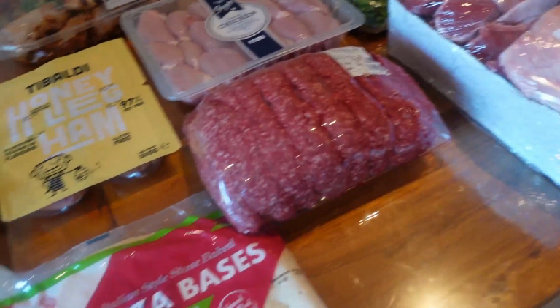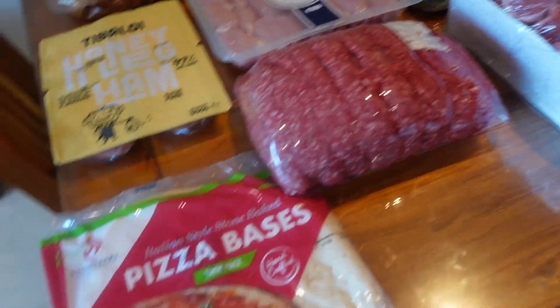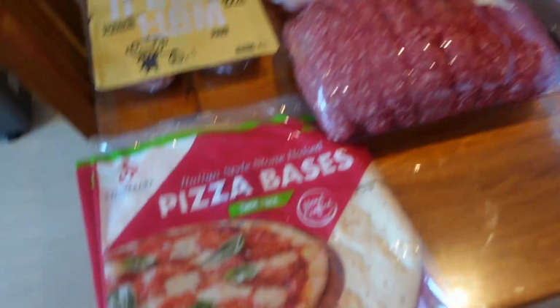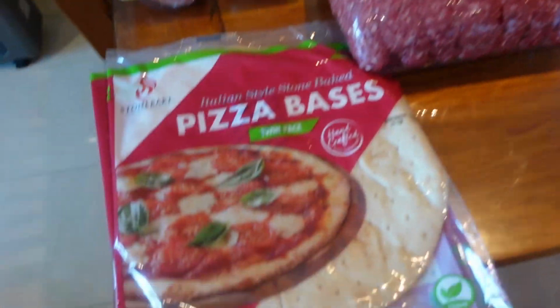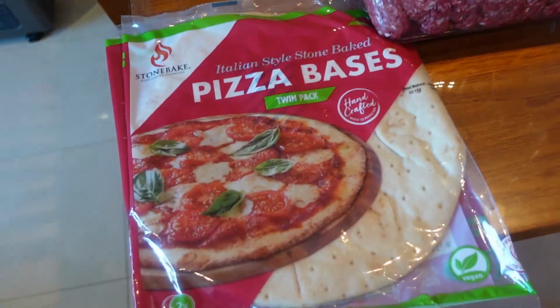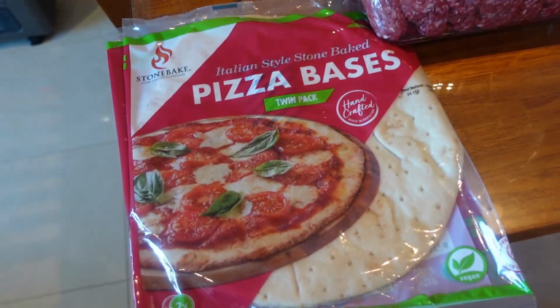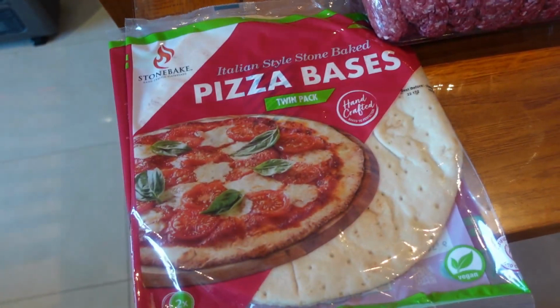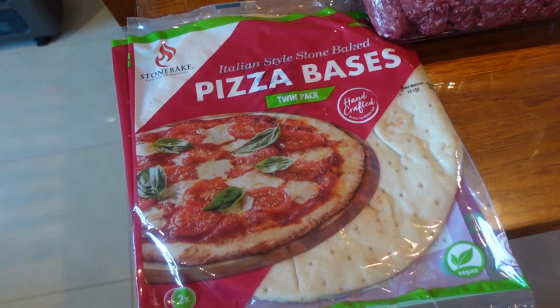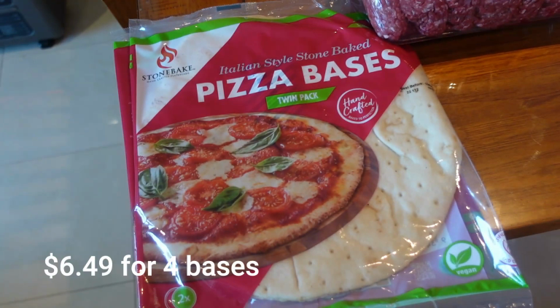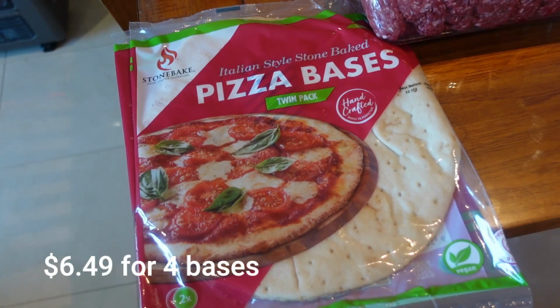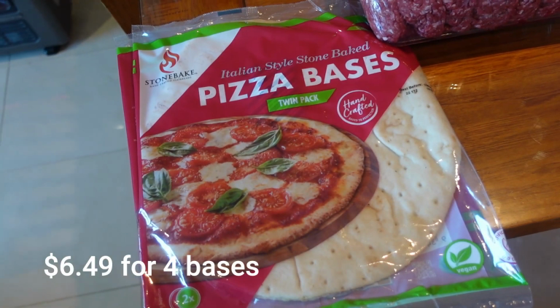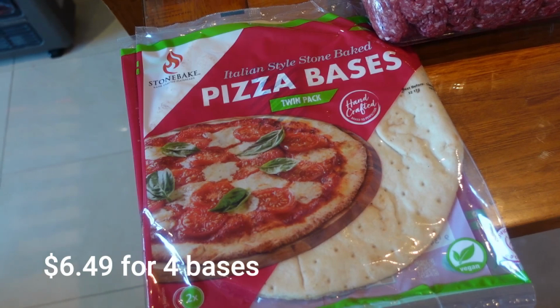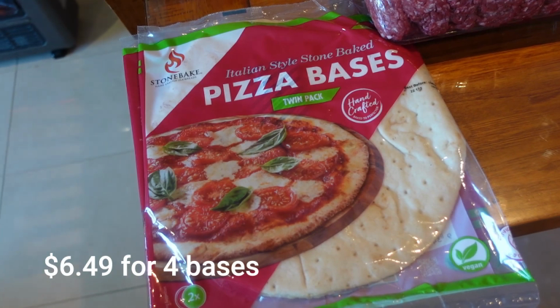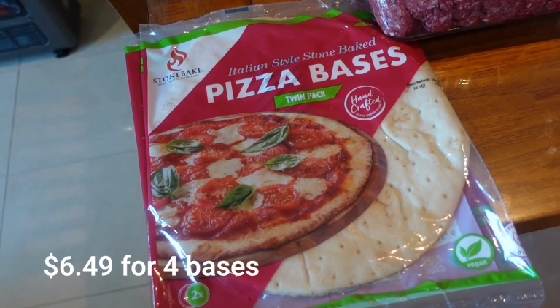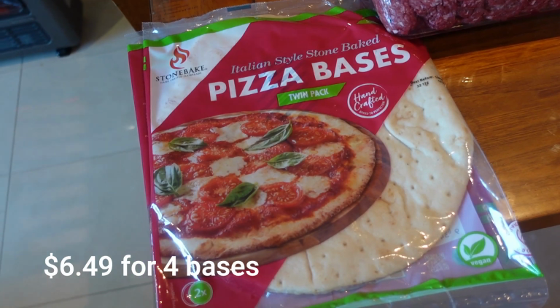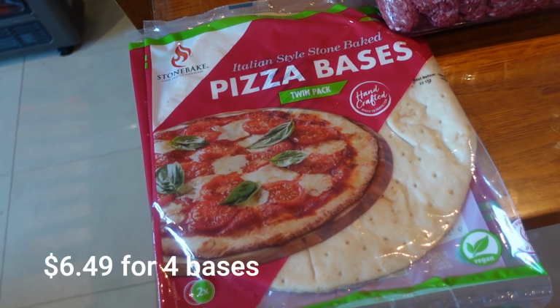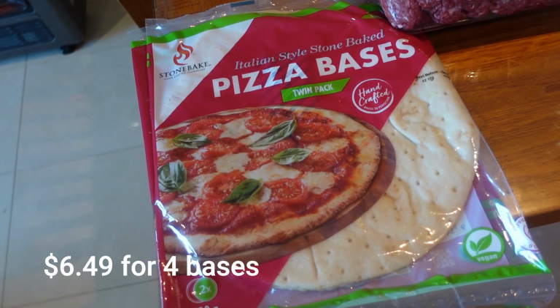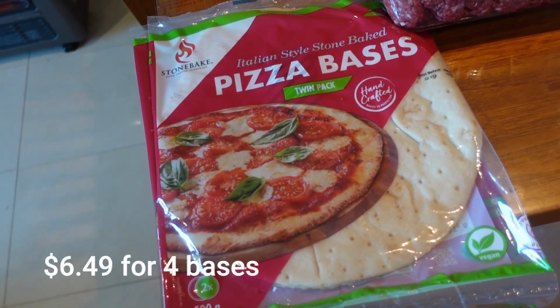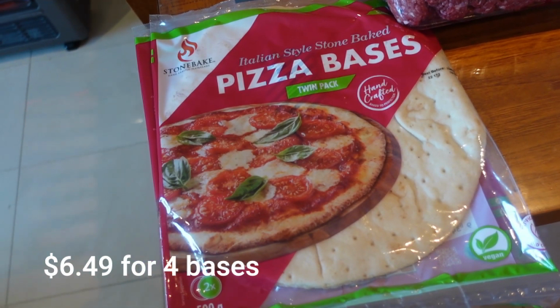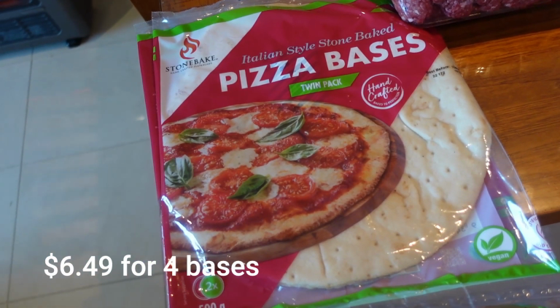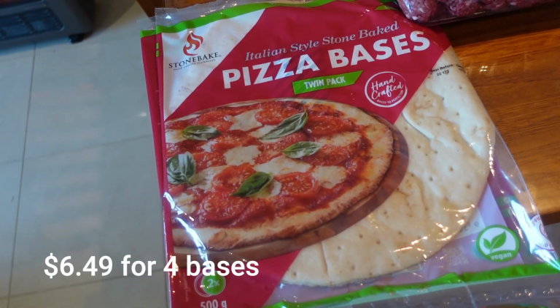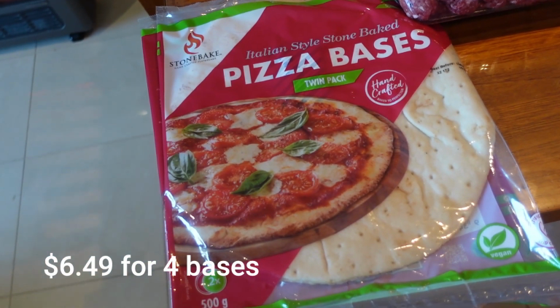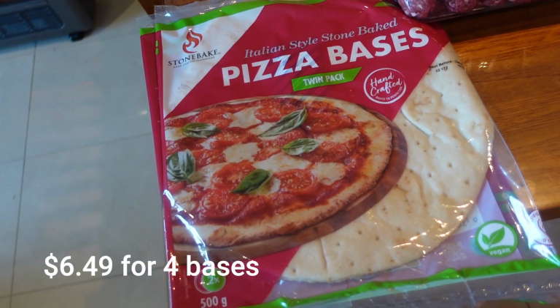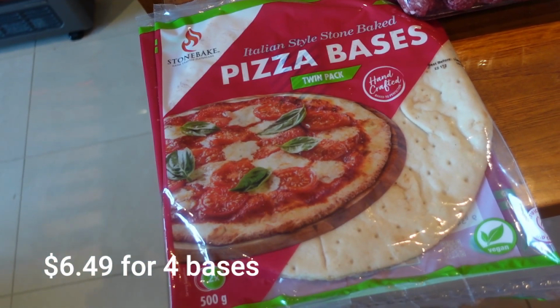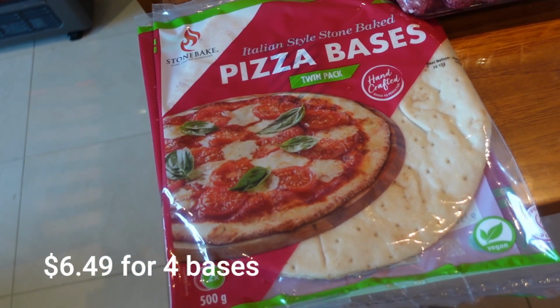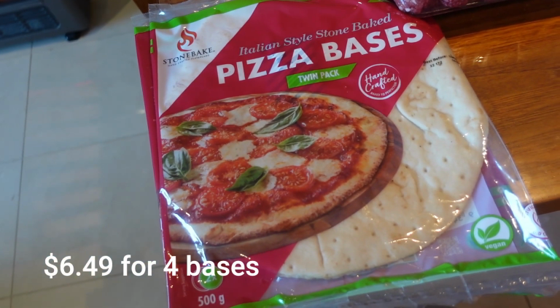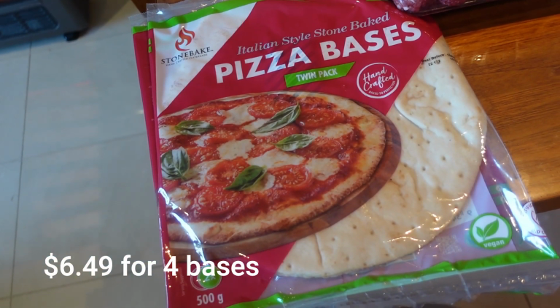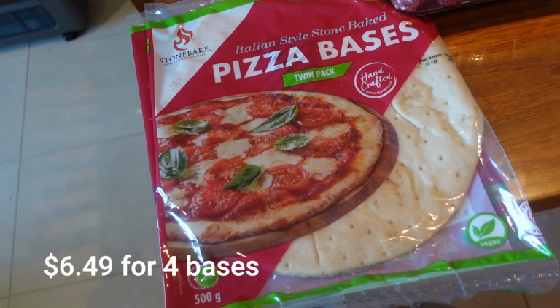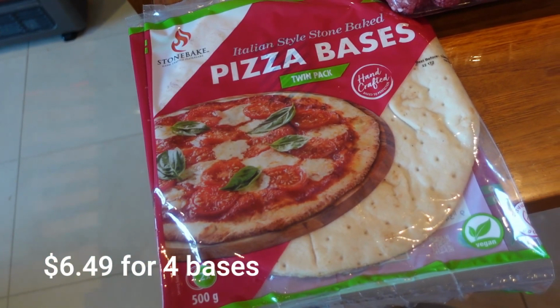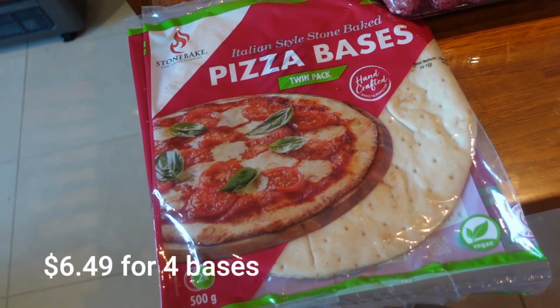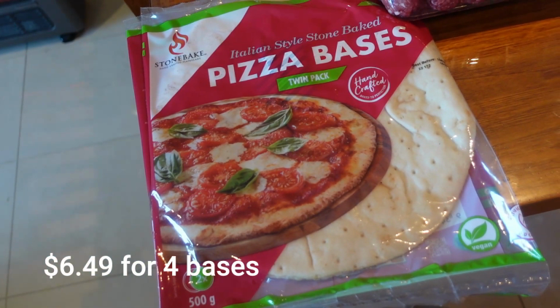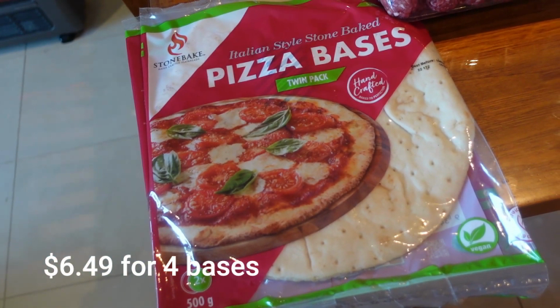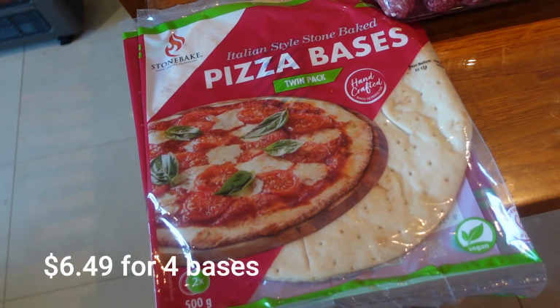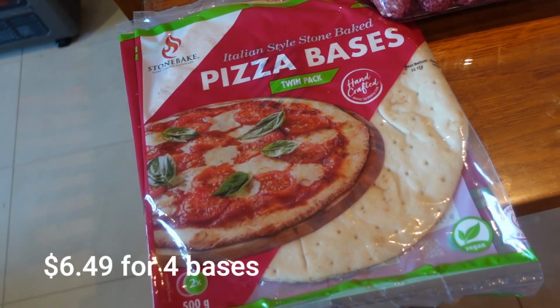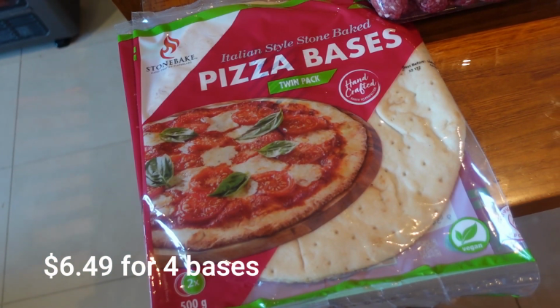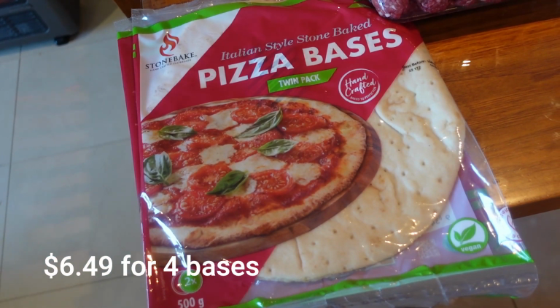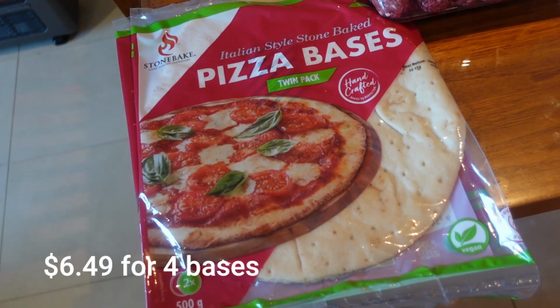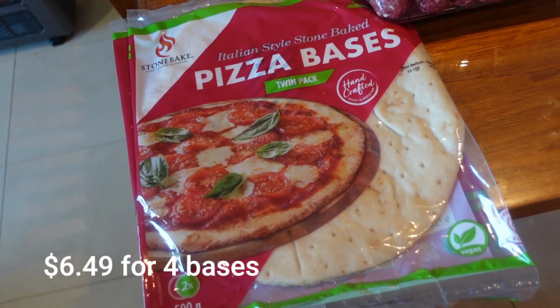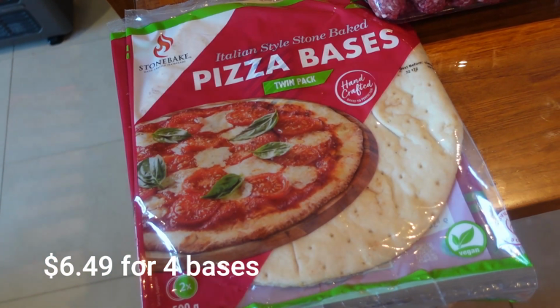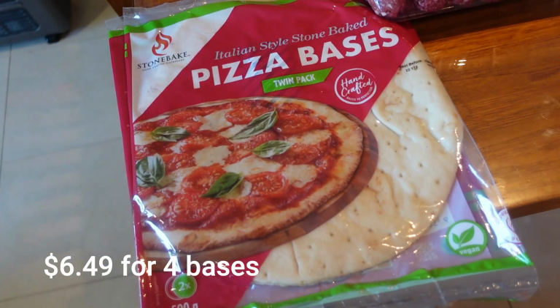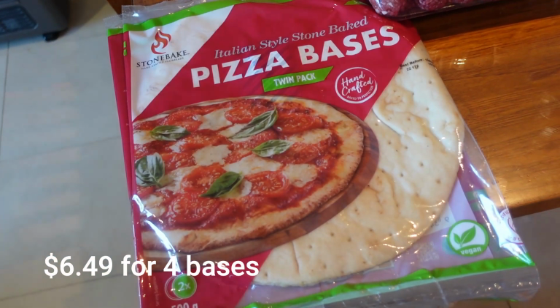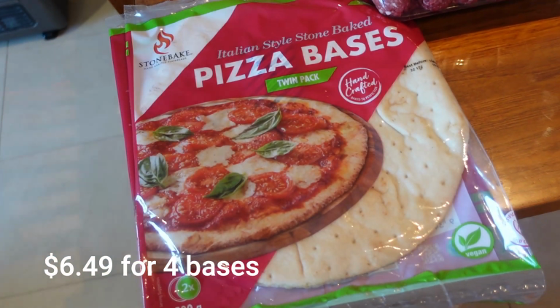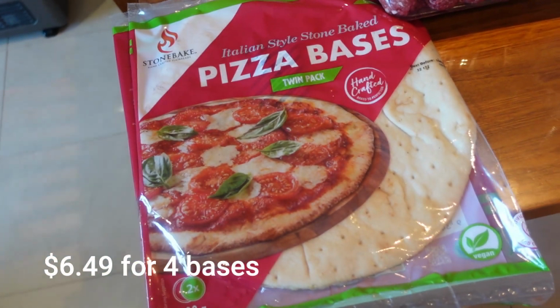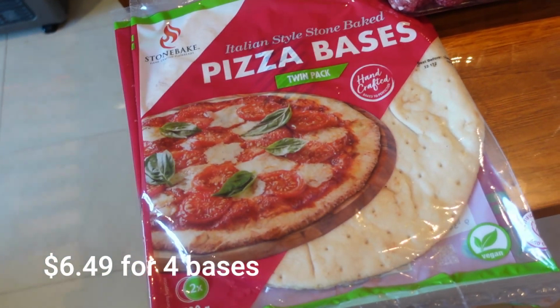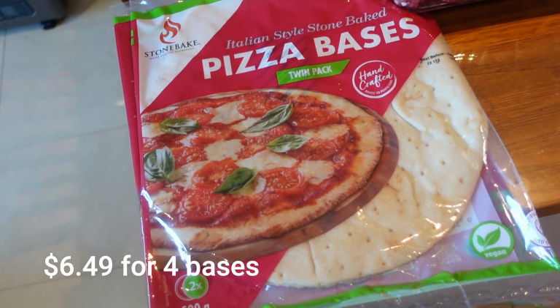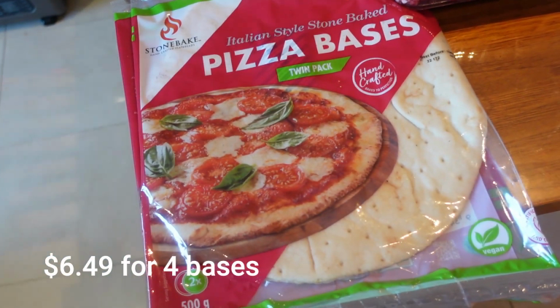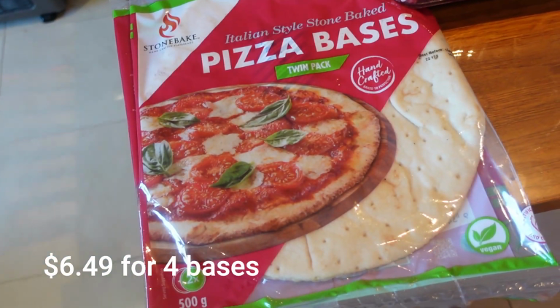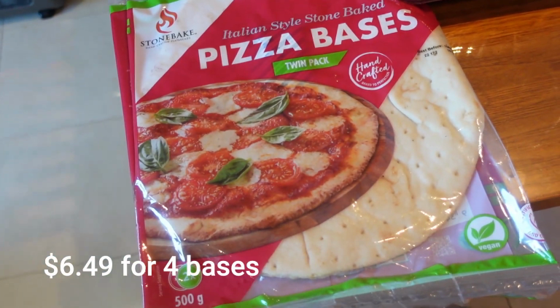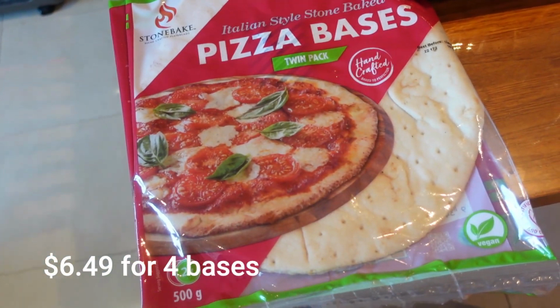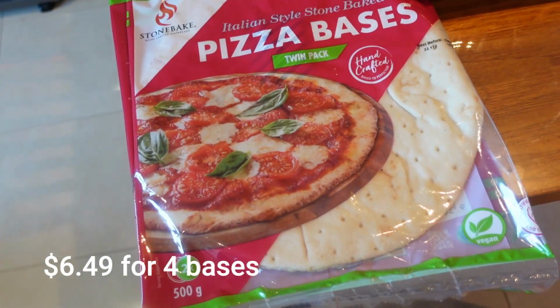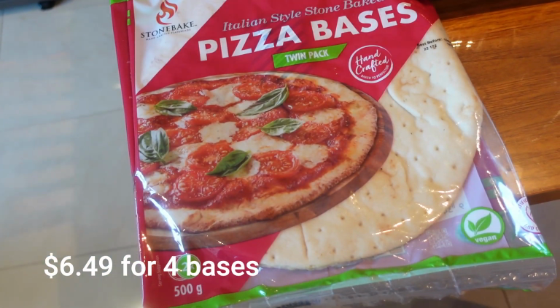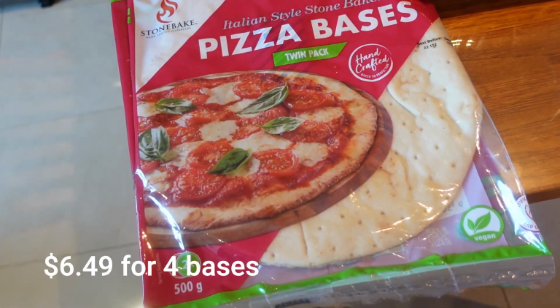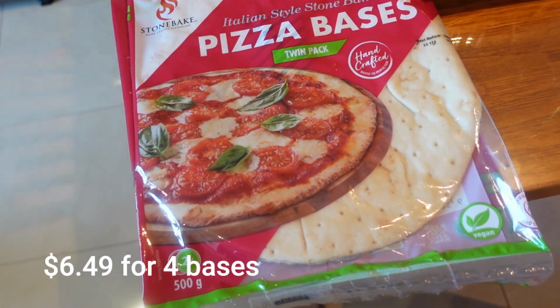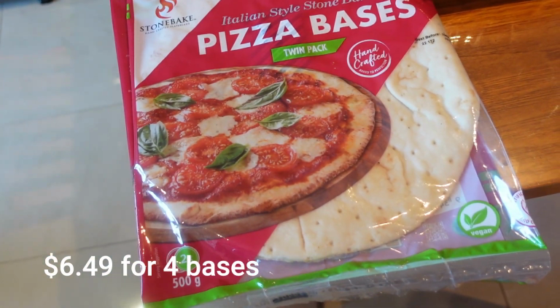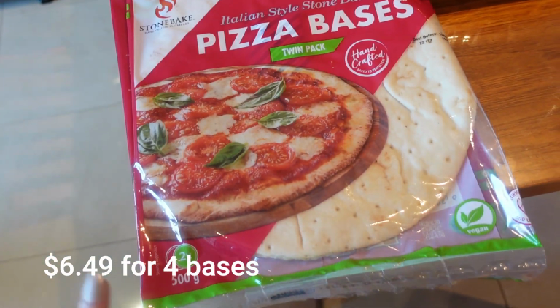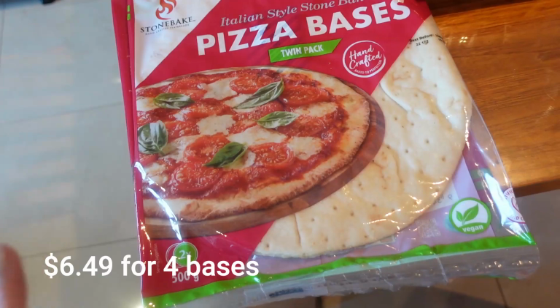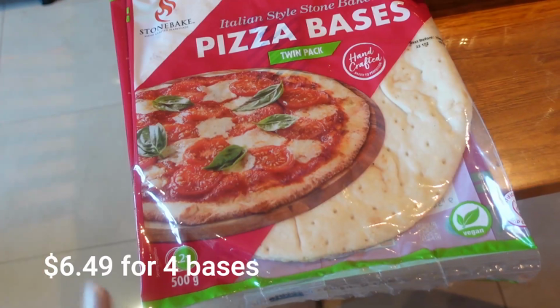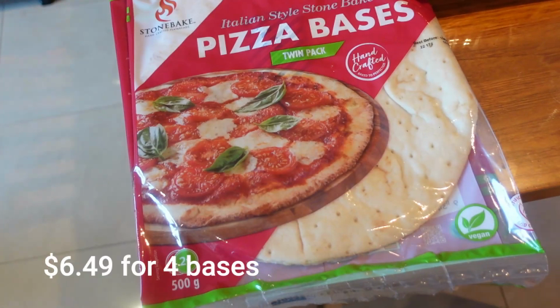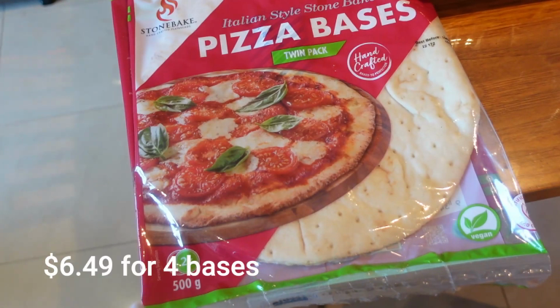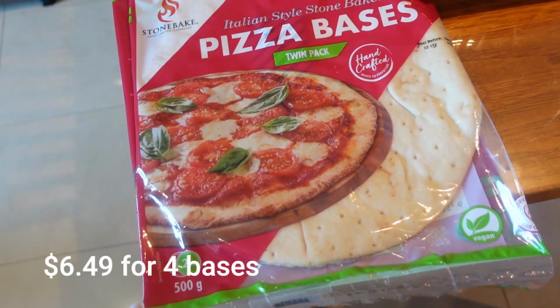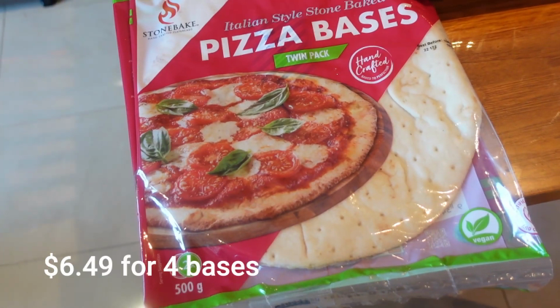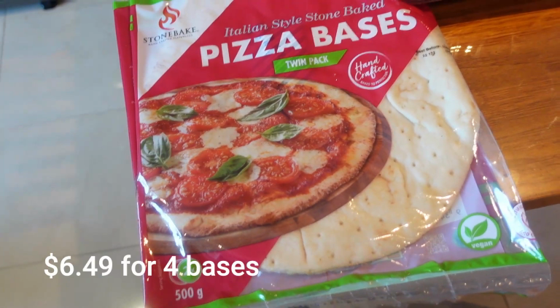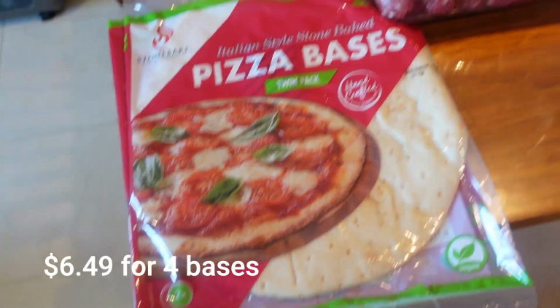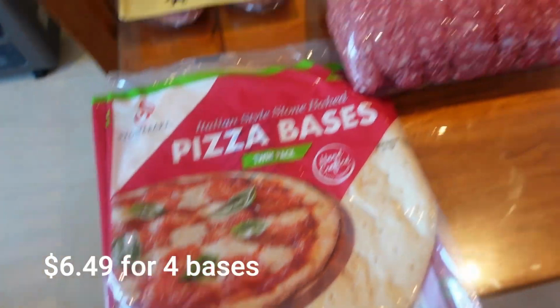Okay so we got some pizza bases — they were in the bread section. There are two twin packs here, so I got those.